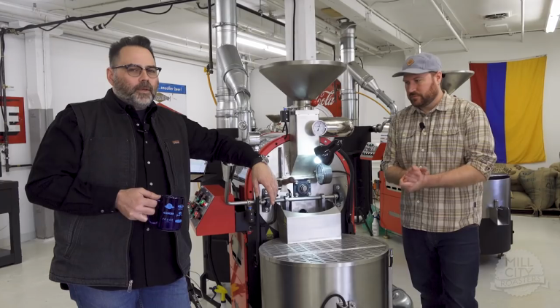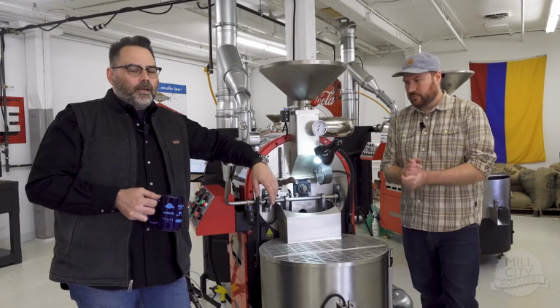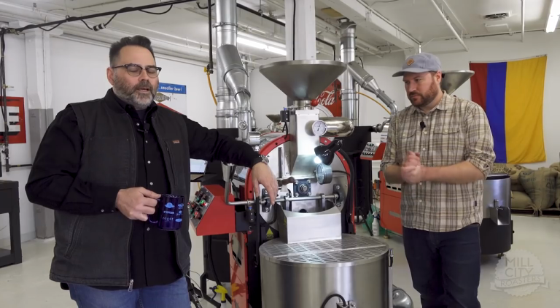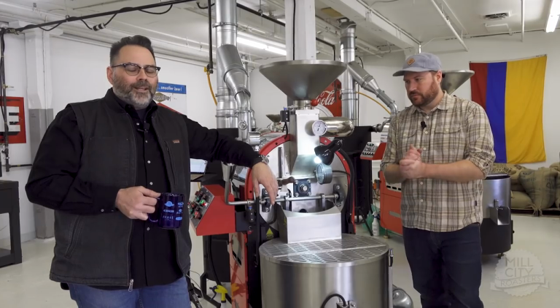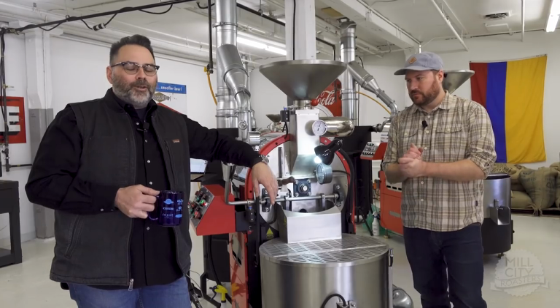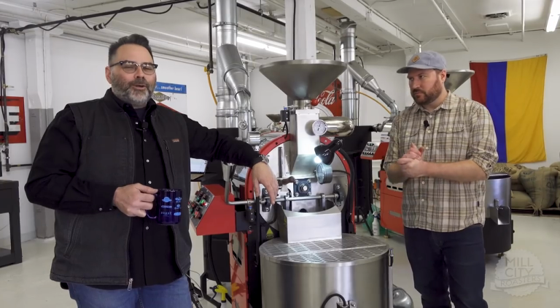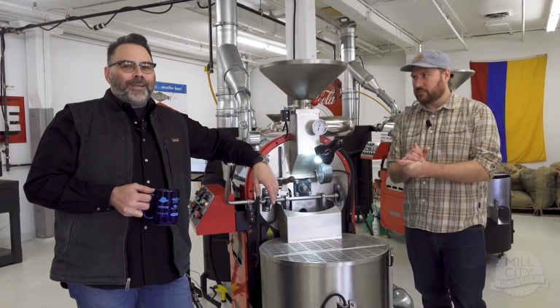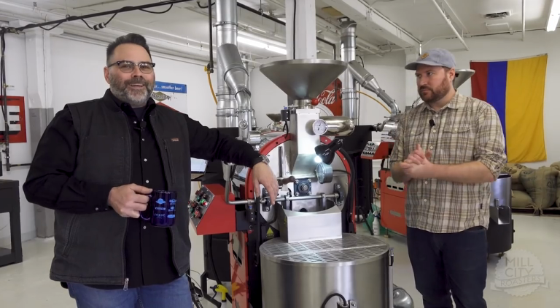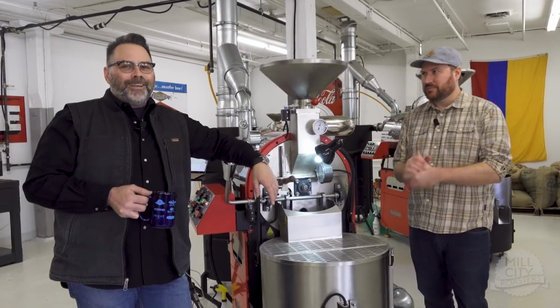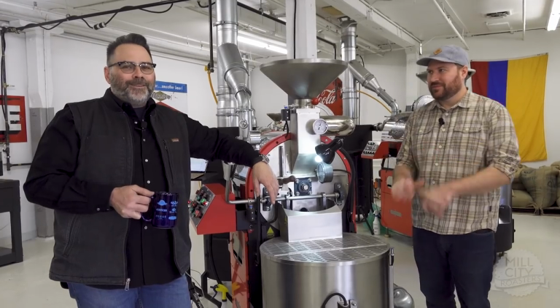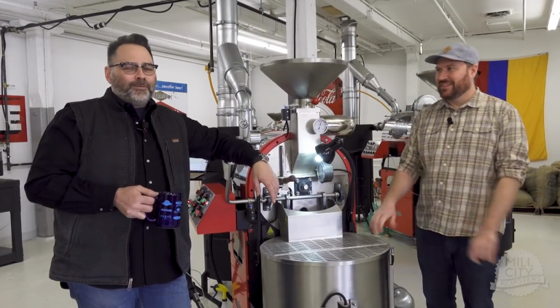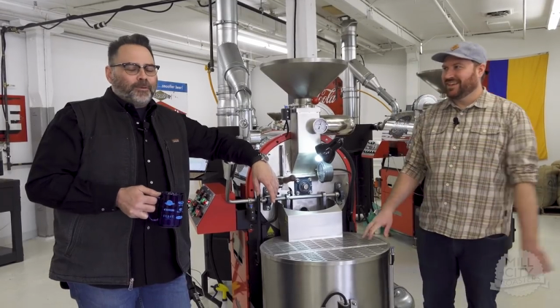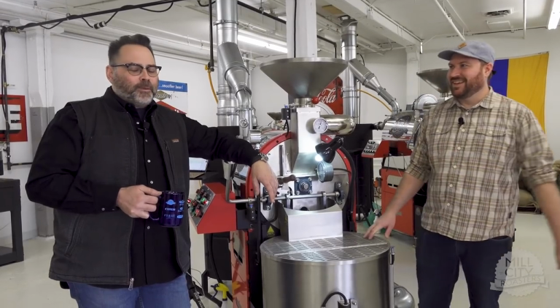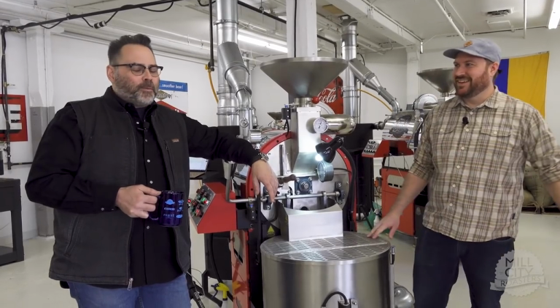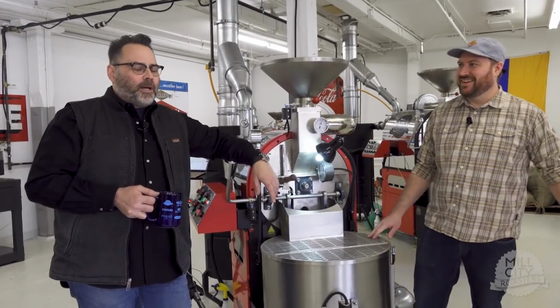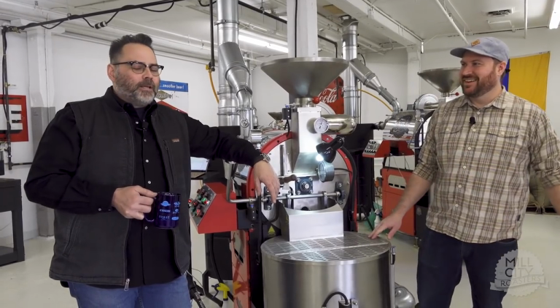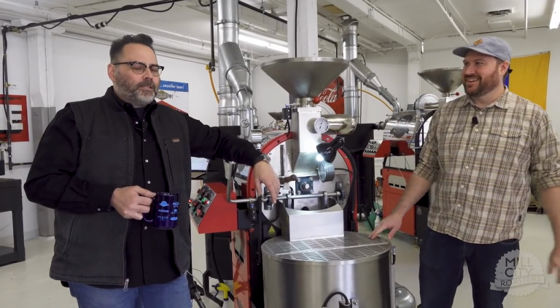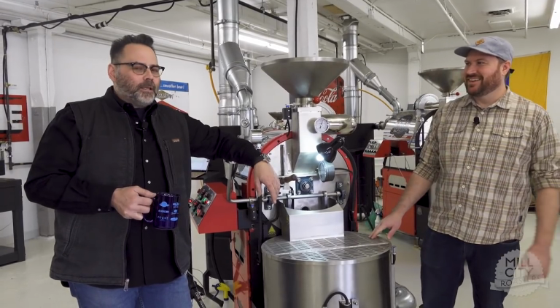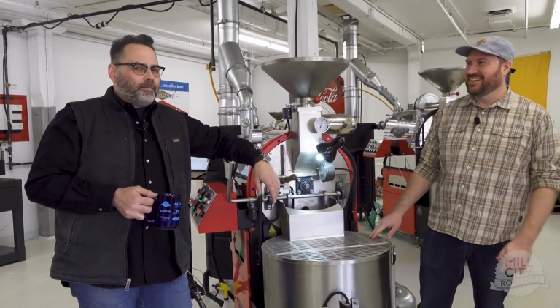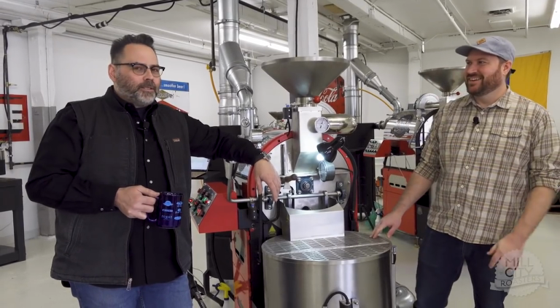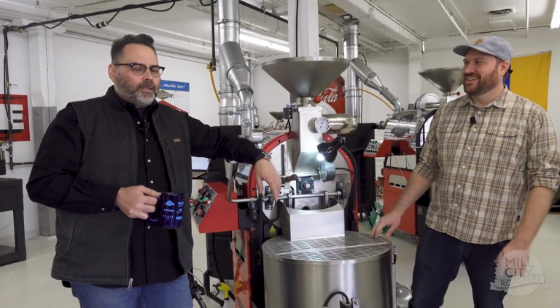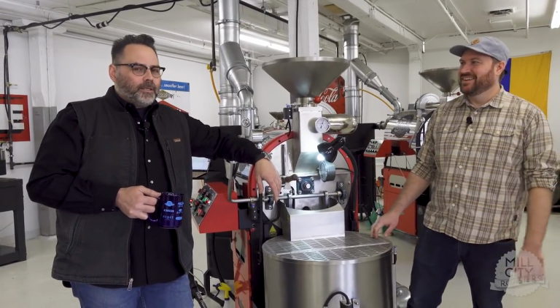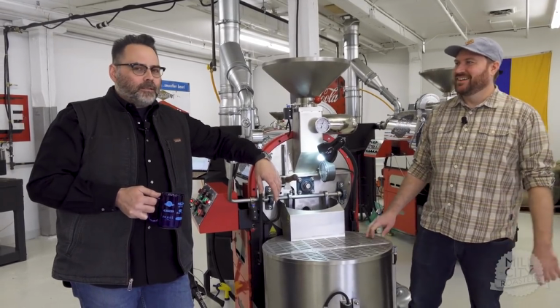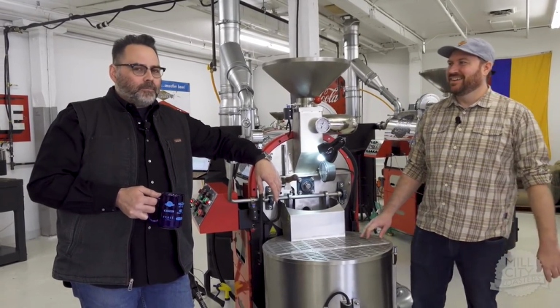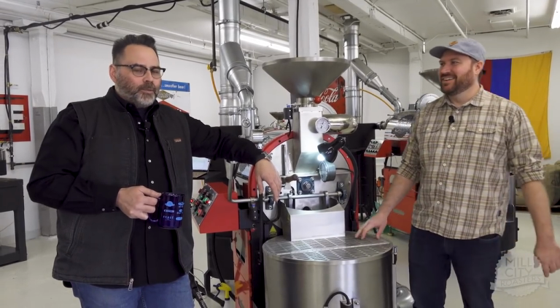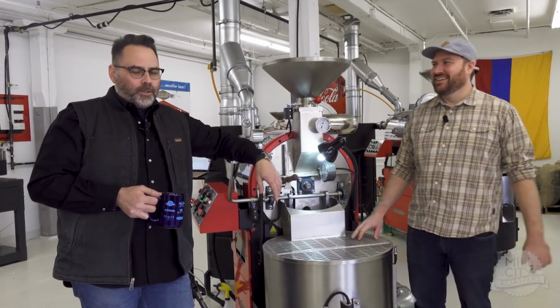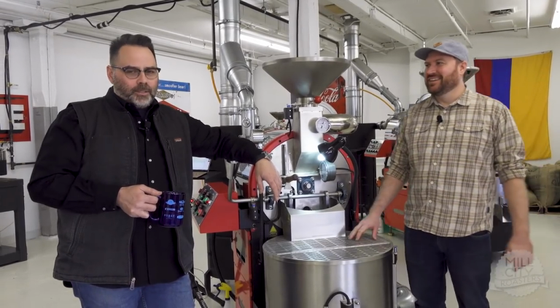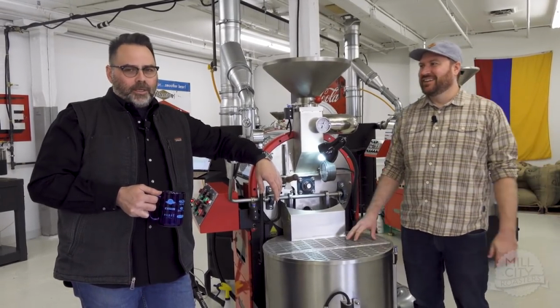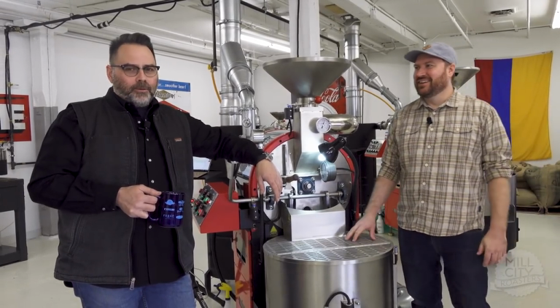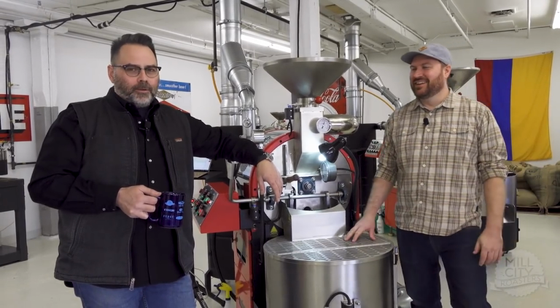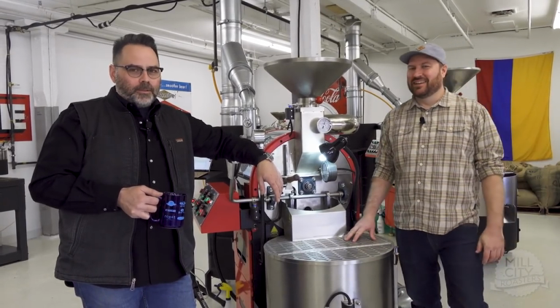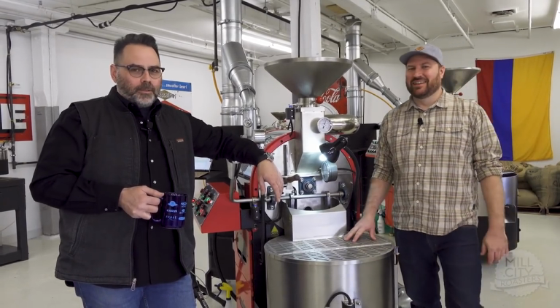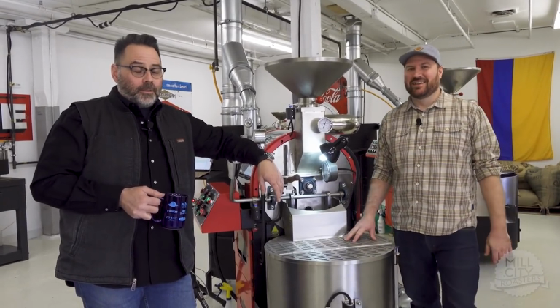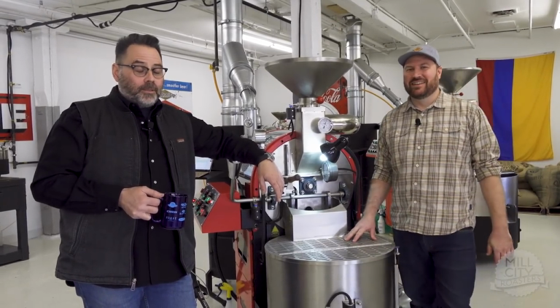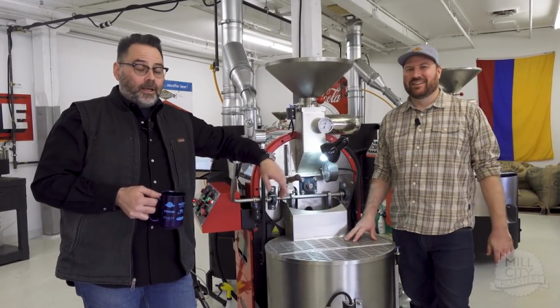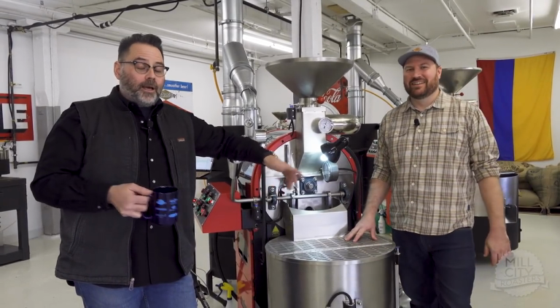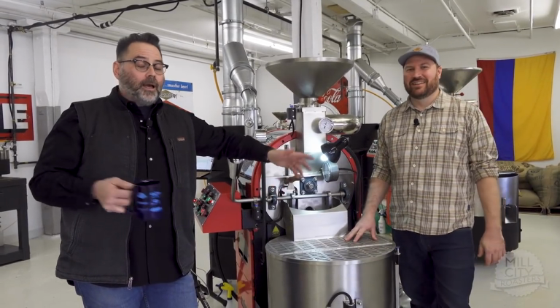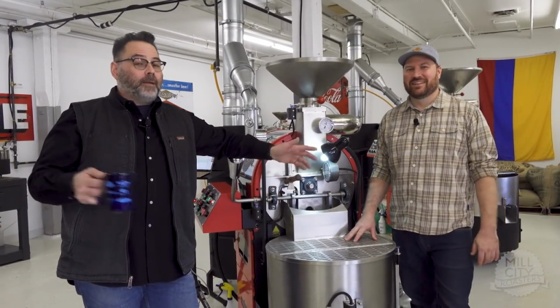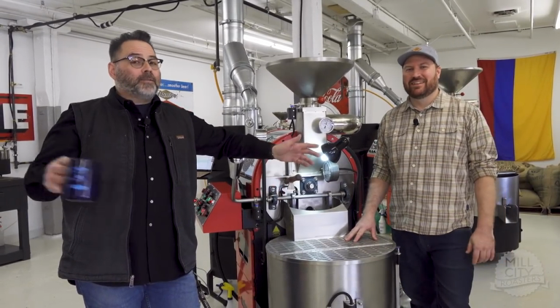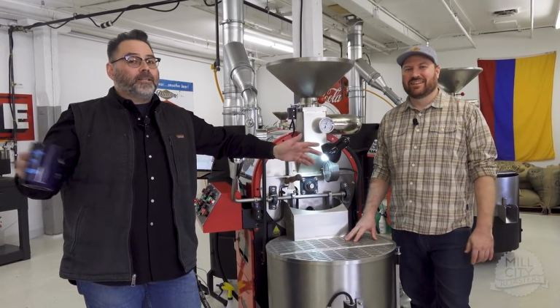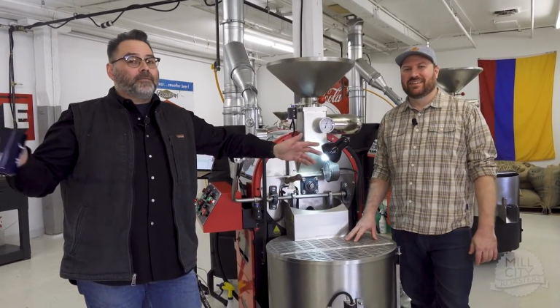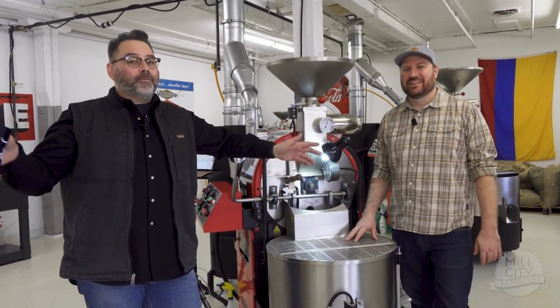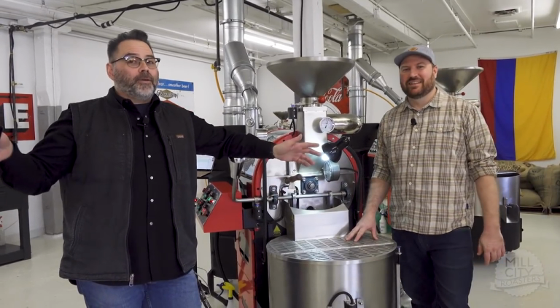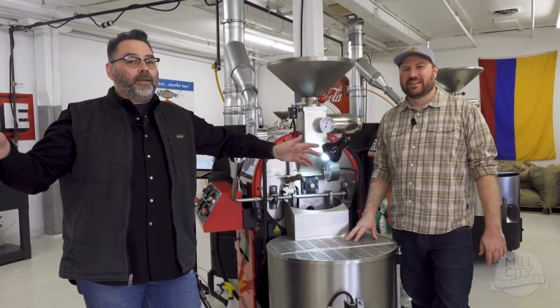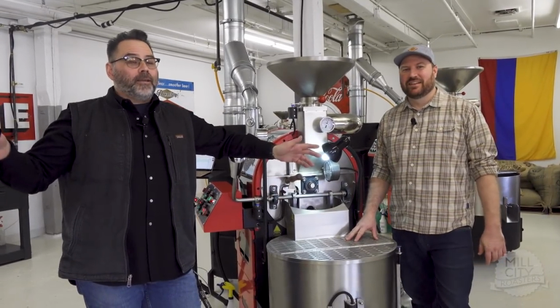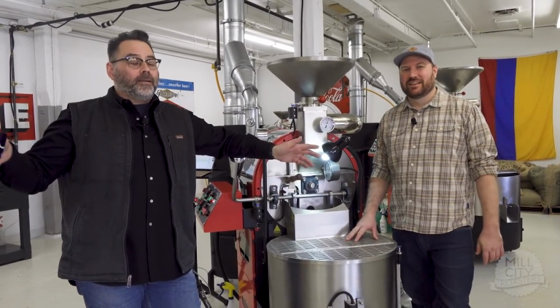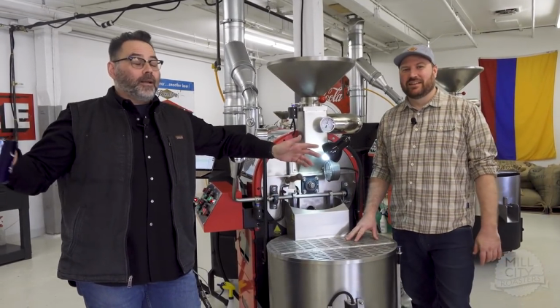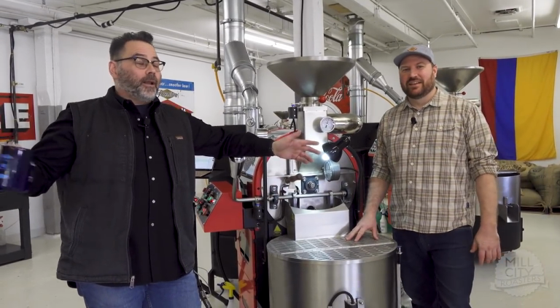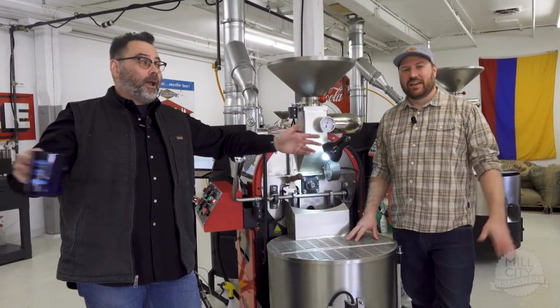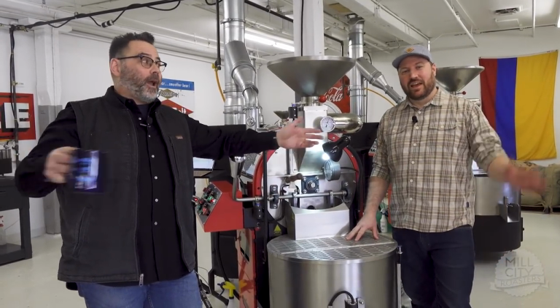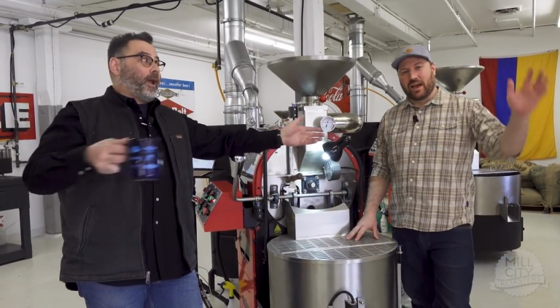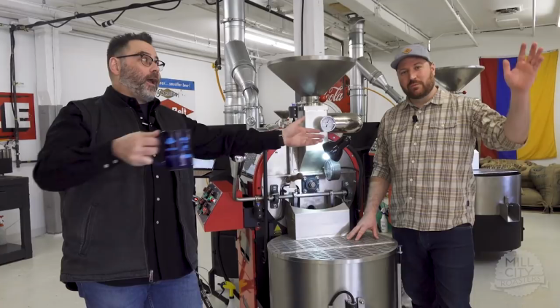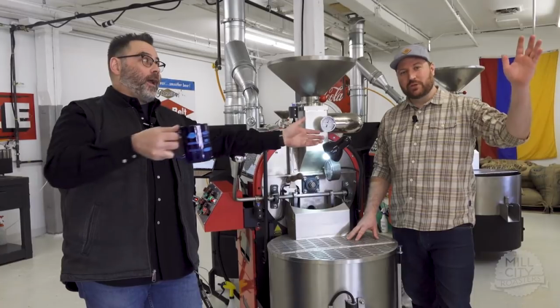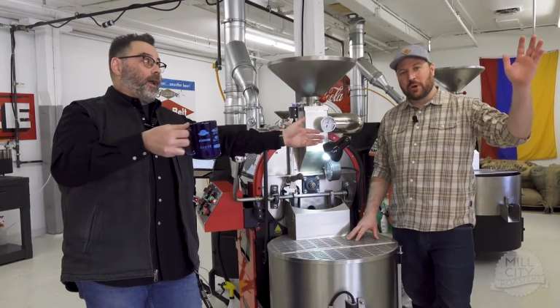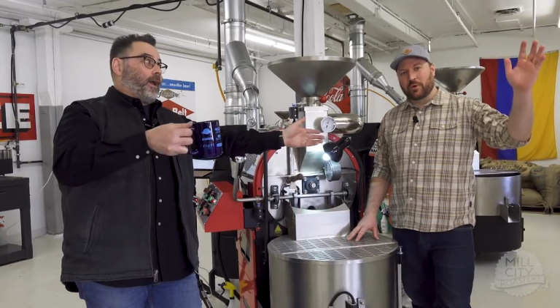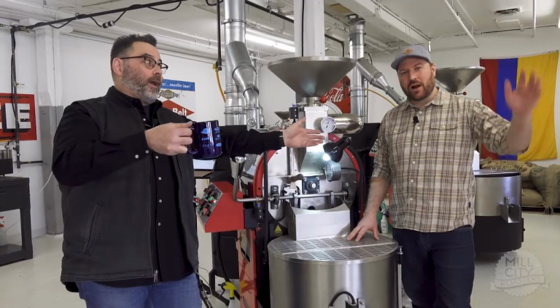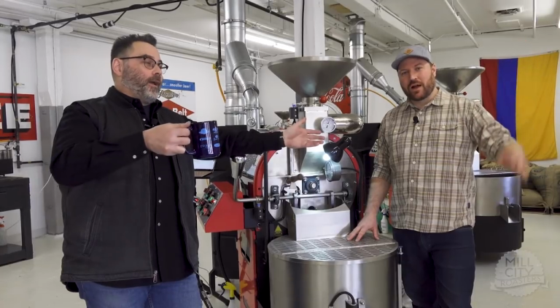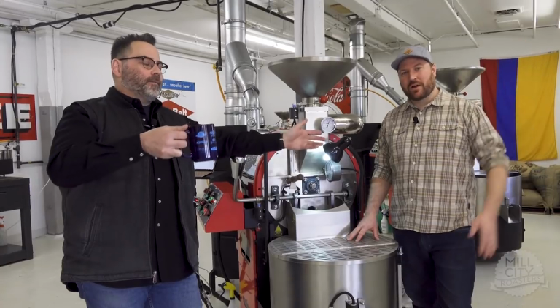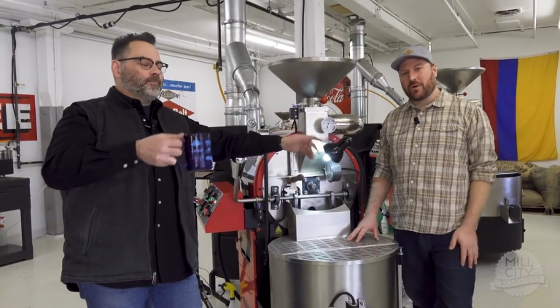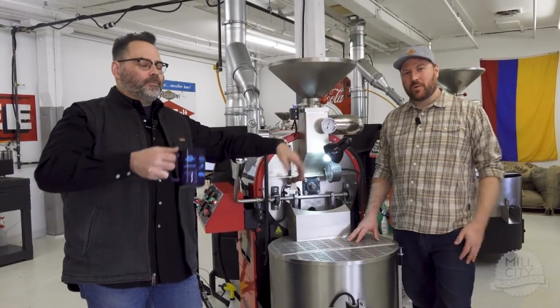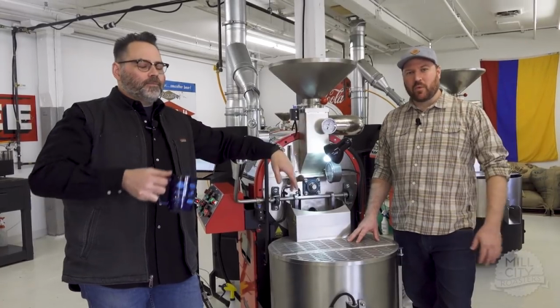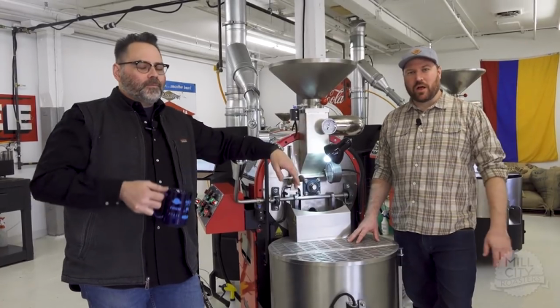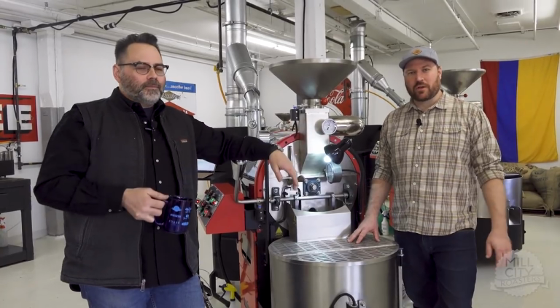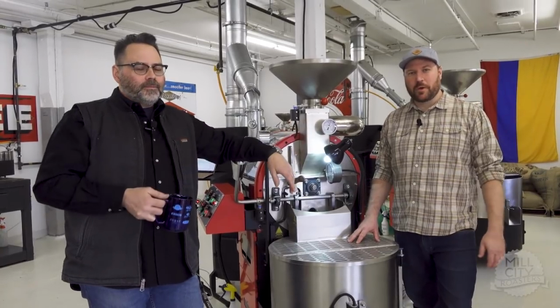Hello again from the posh lavish digs of Mill City Roasters. I'm Steve Green. I'm Joe Morocco. Welcome.